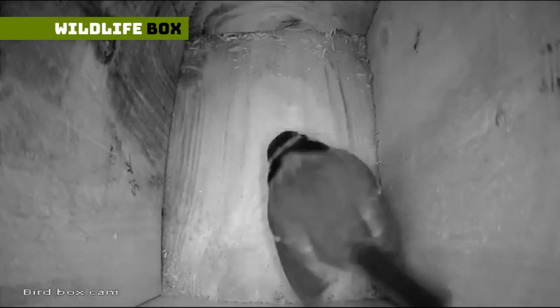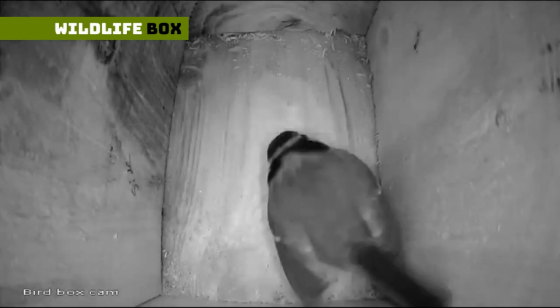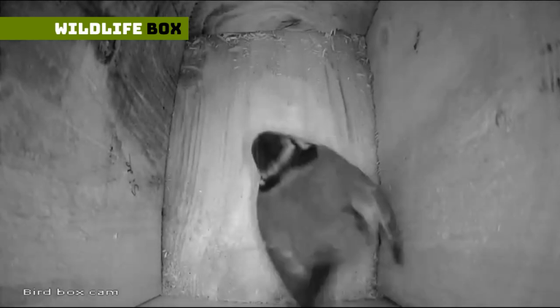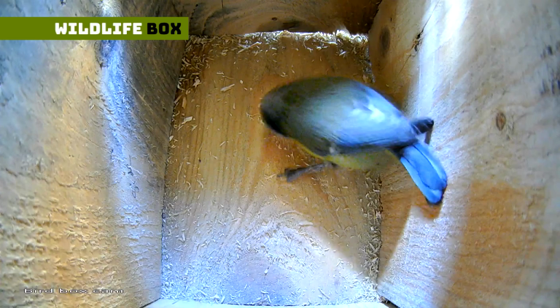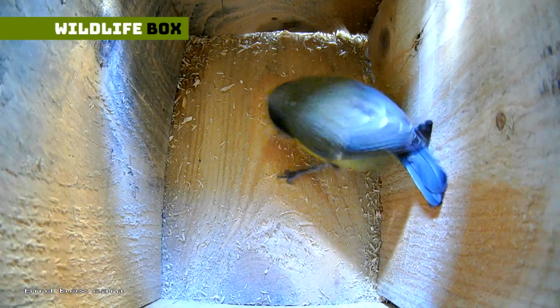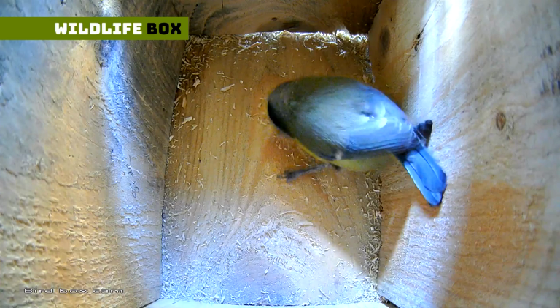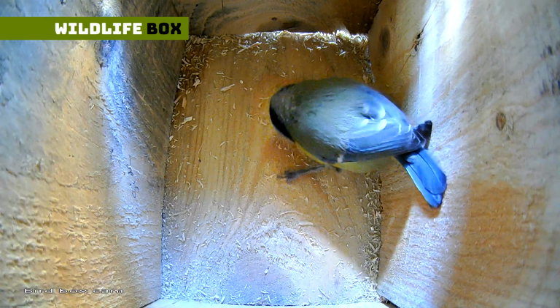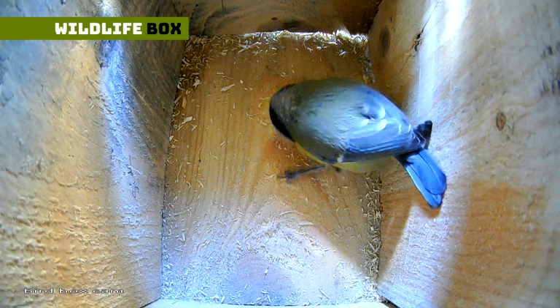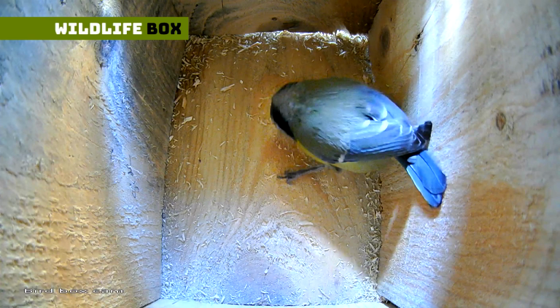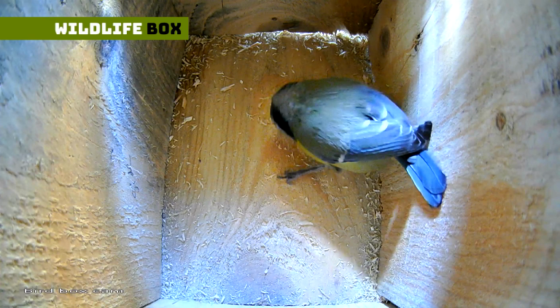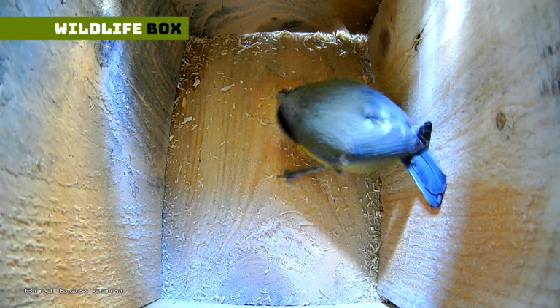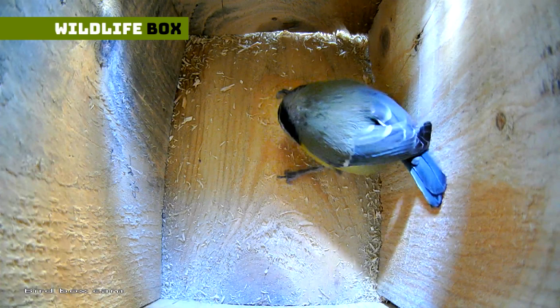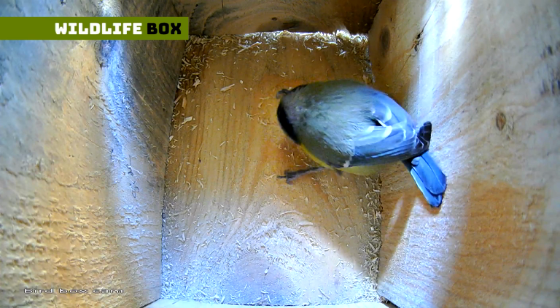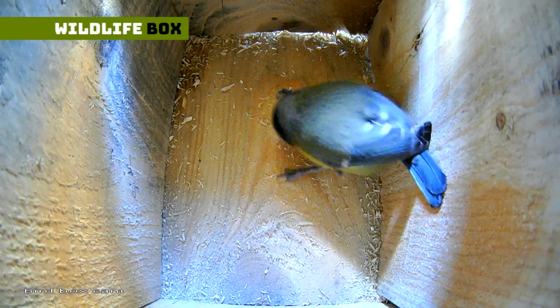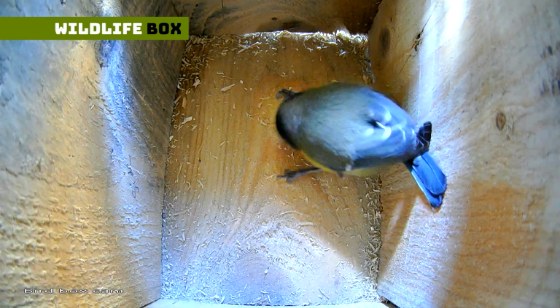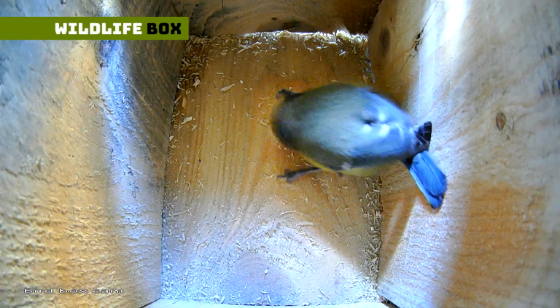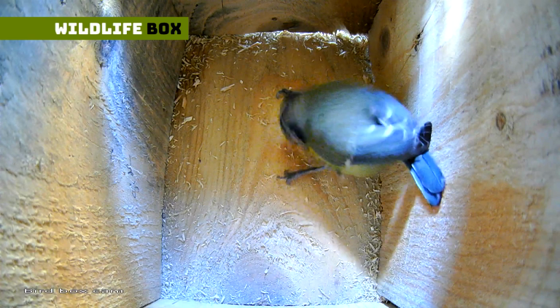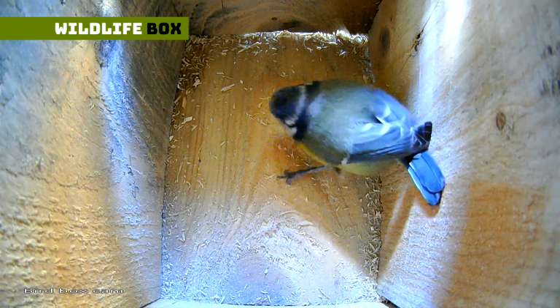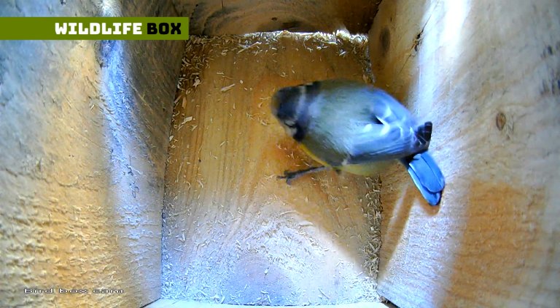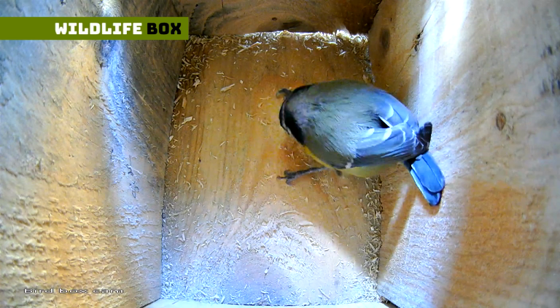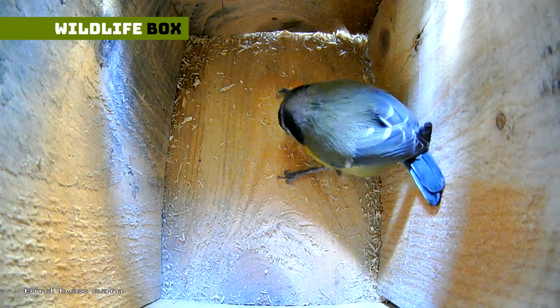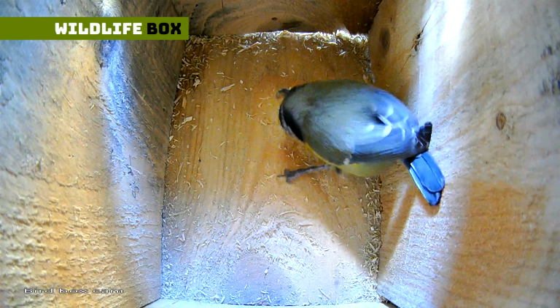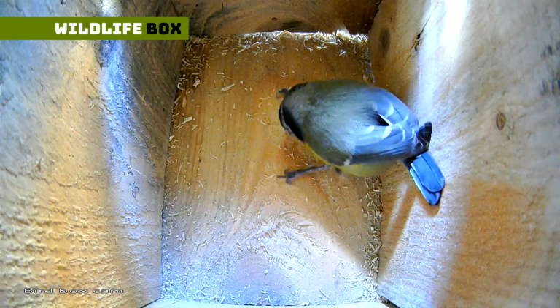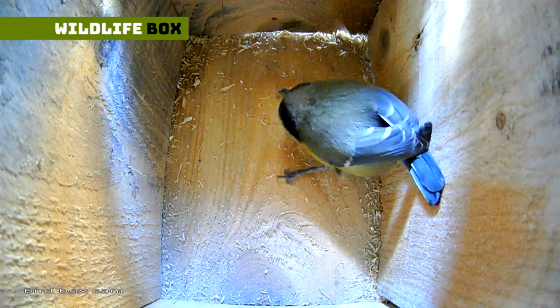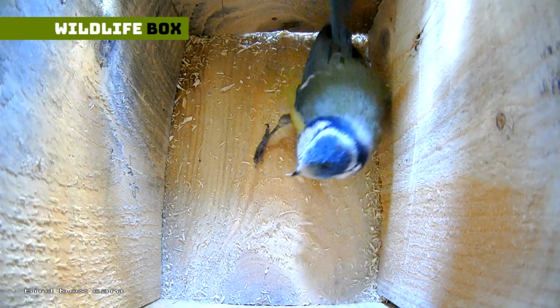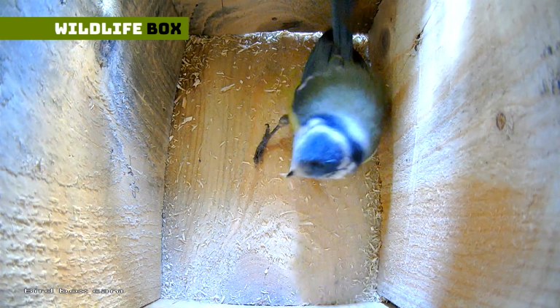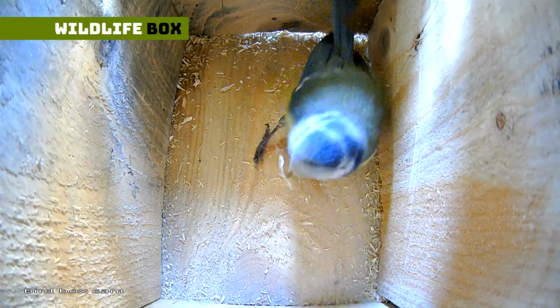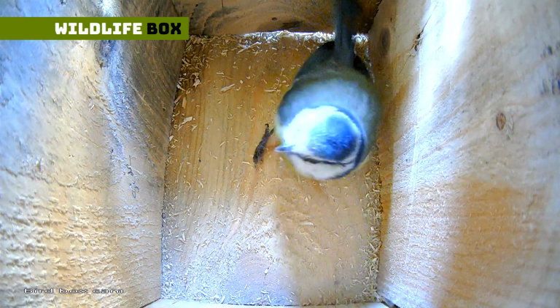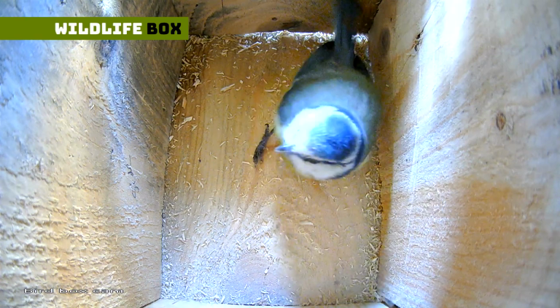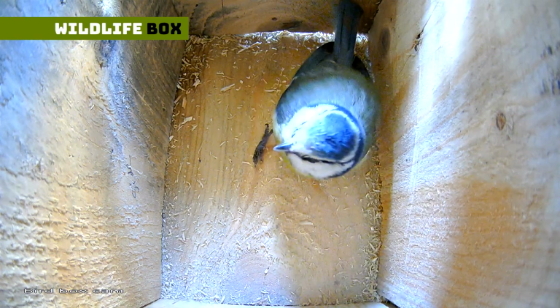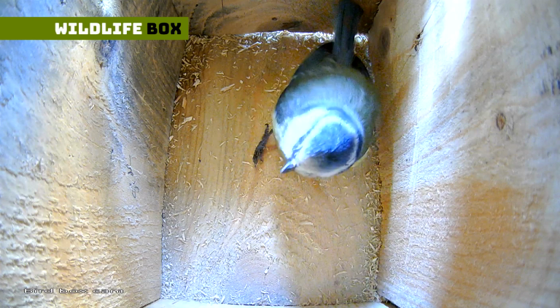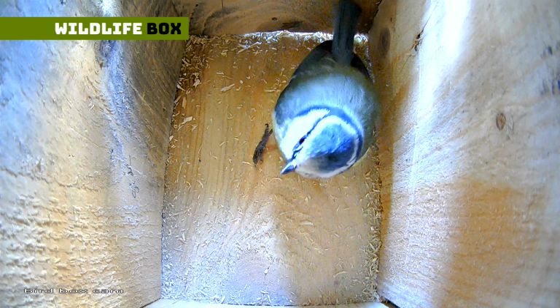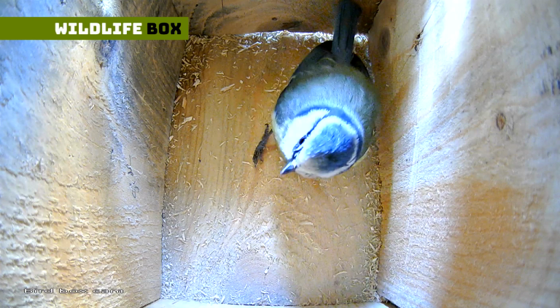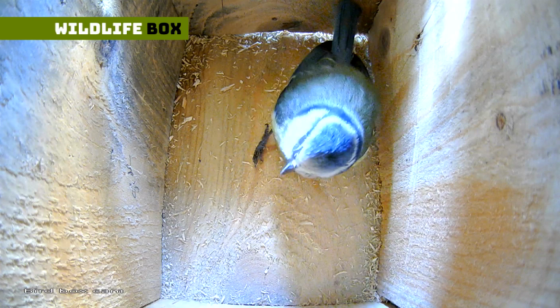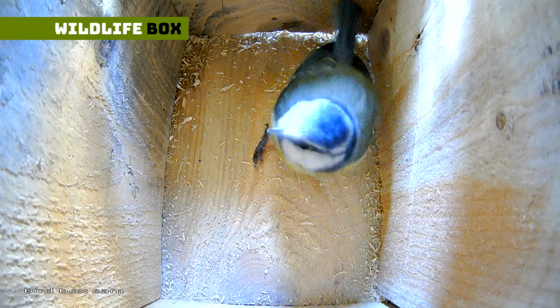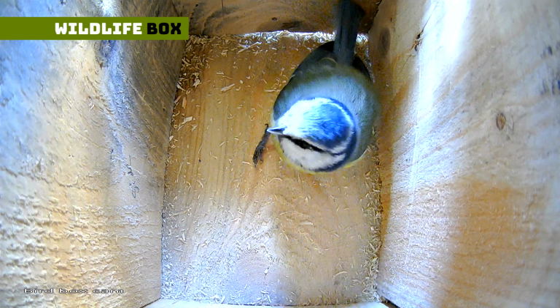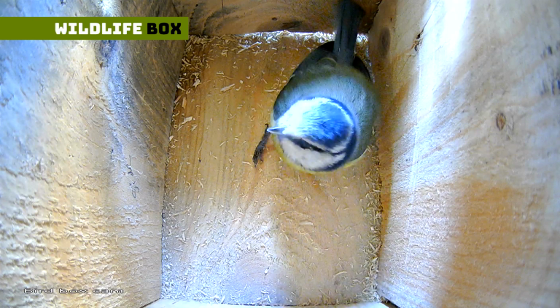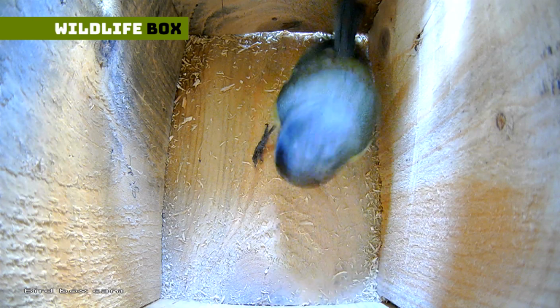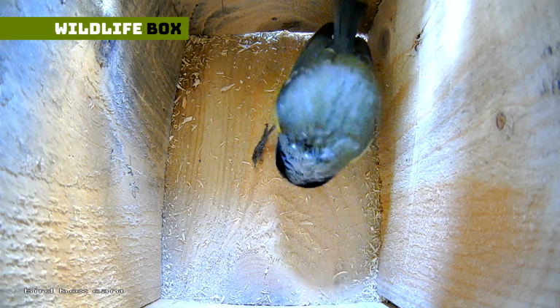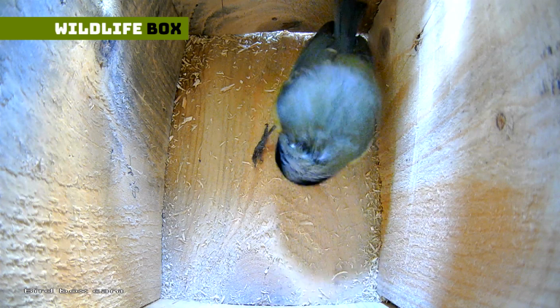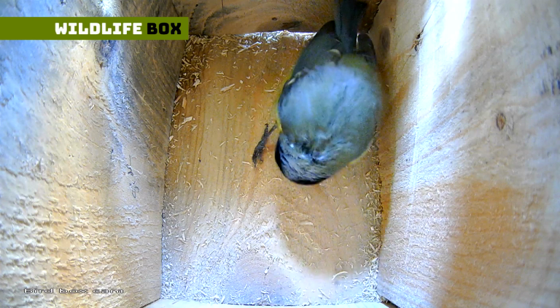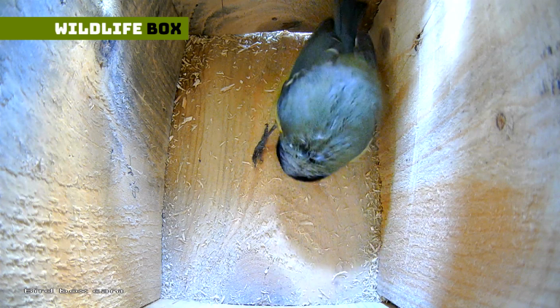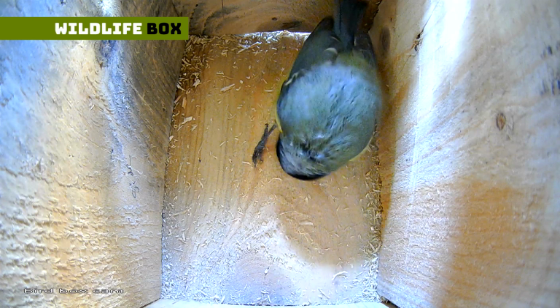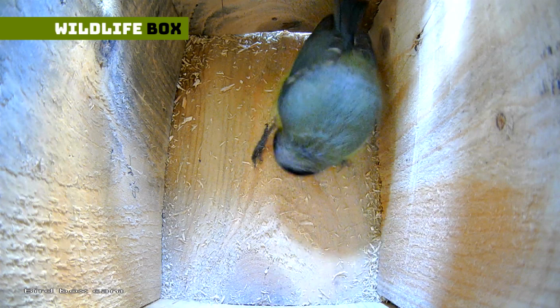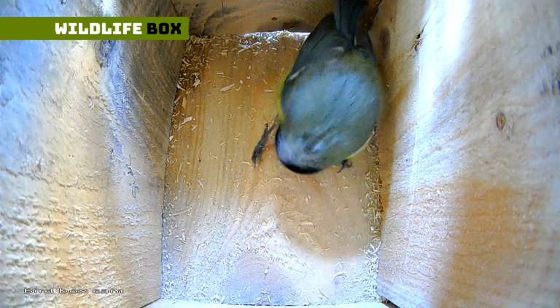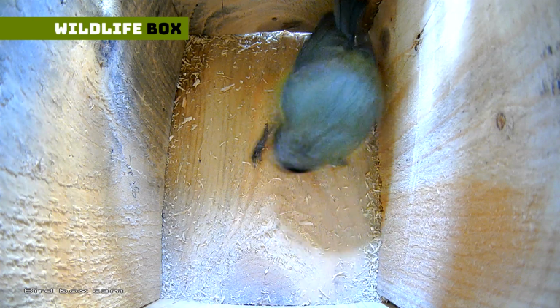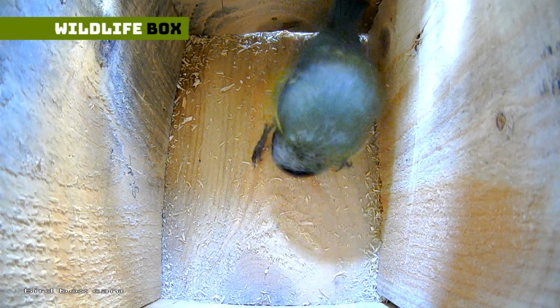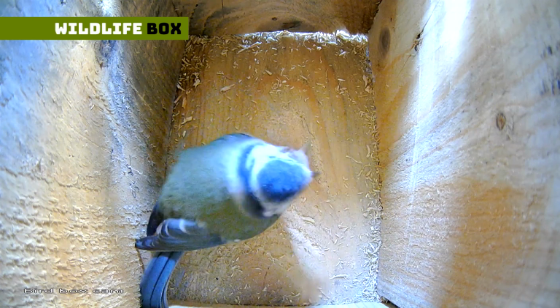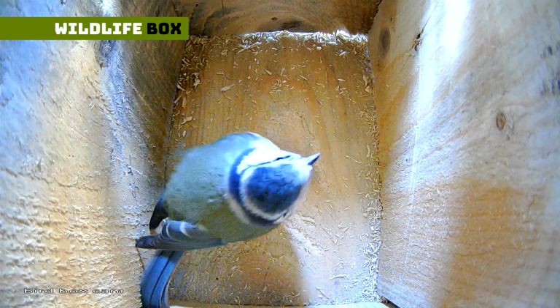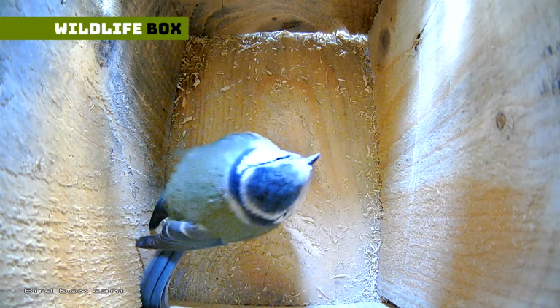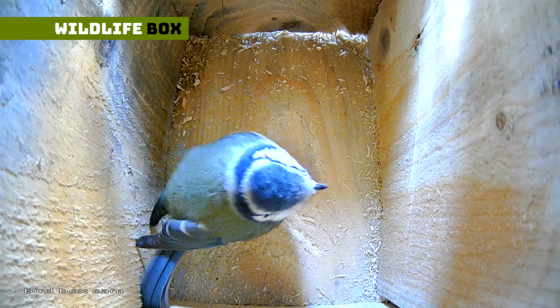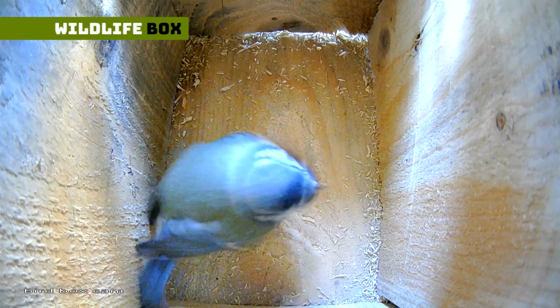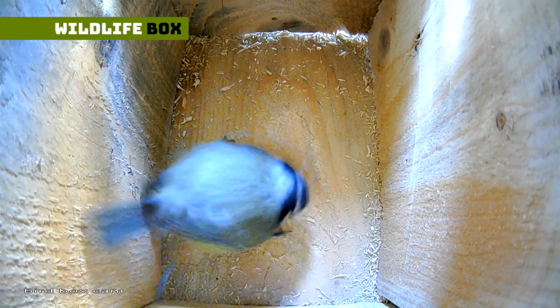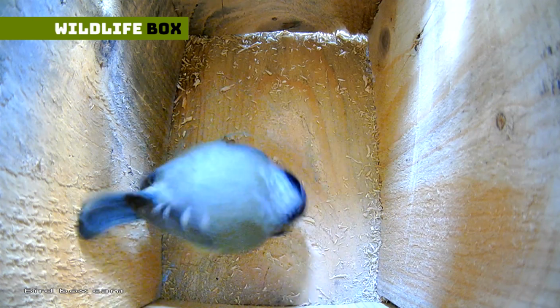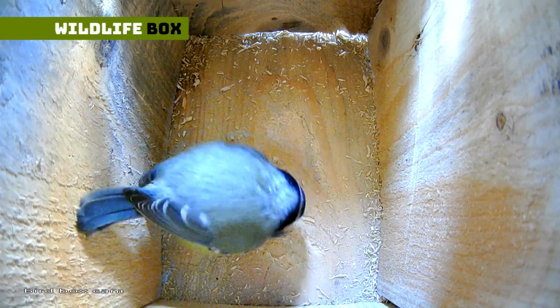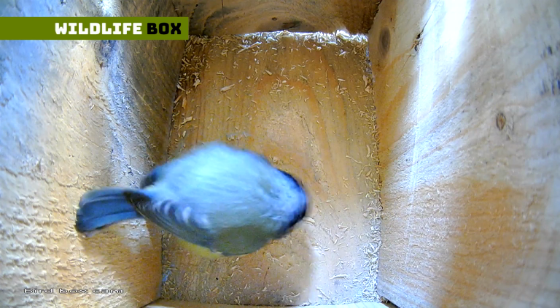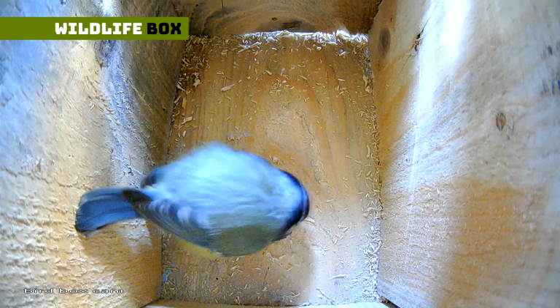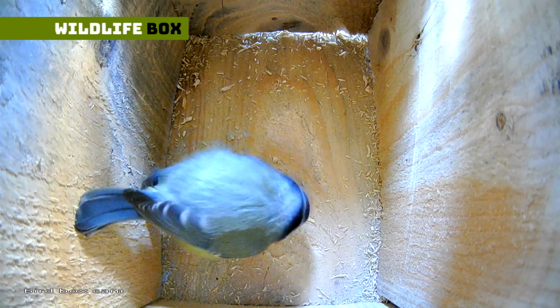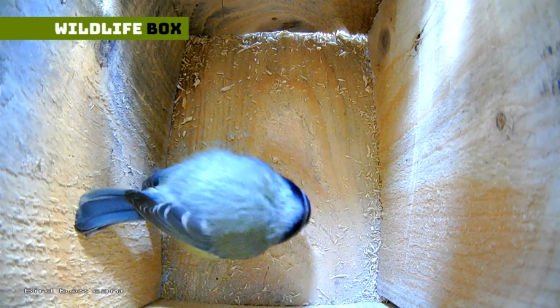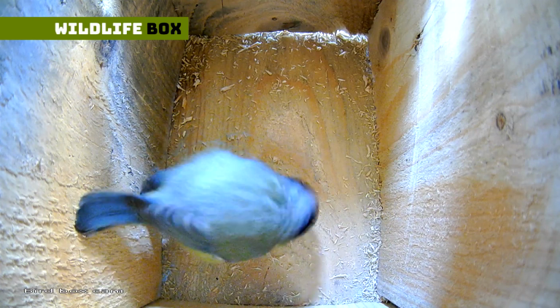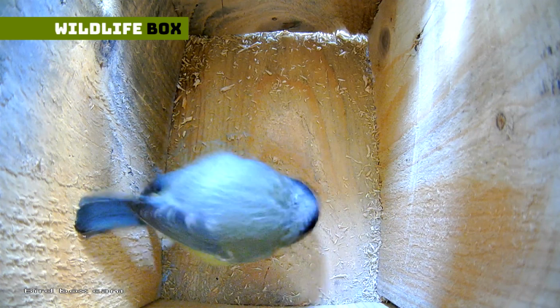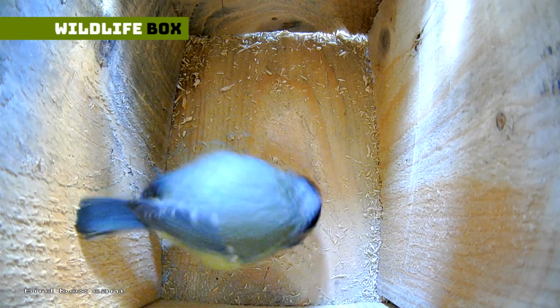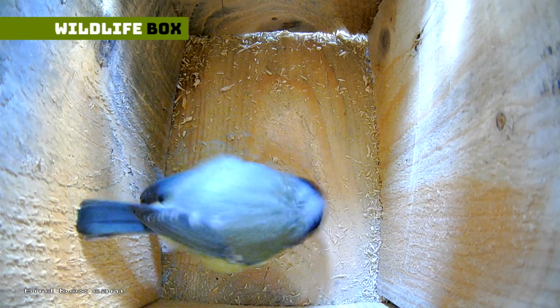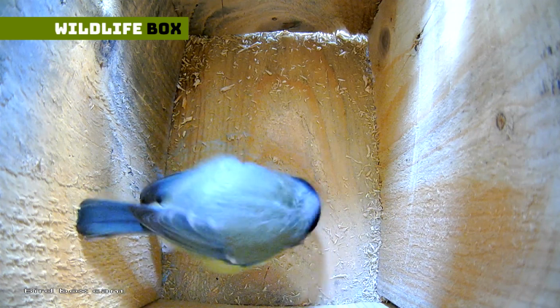We have a visitor. But why does this blue tit peck at my nest box? Let's find out.